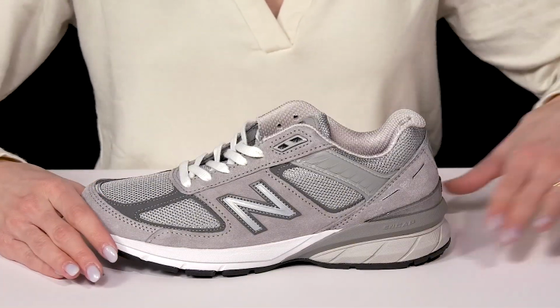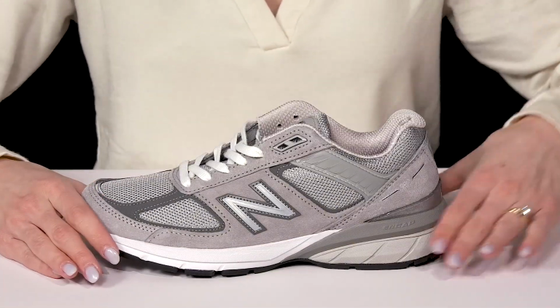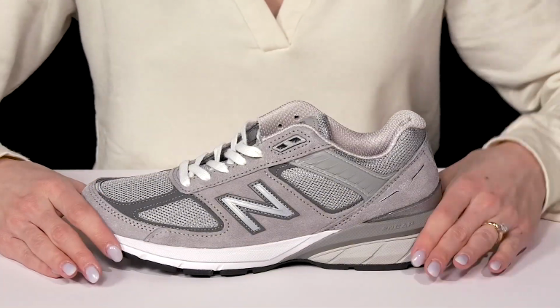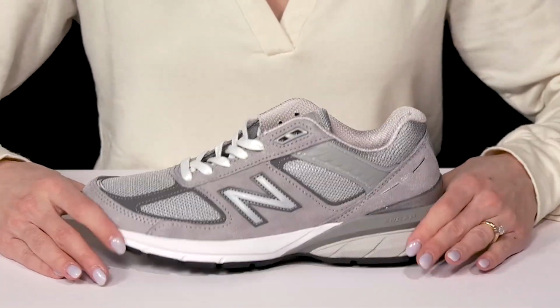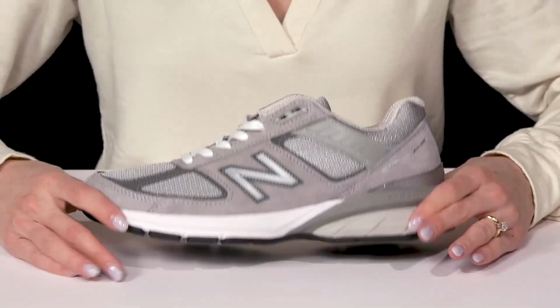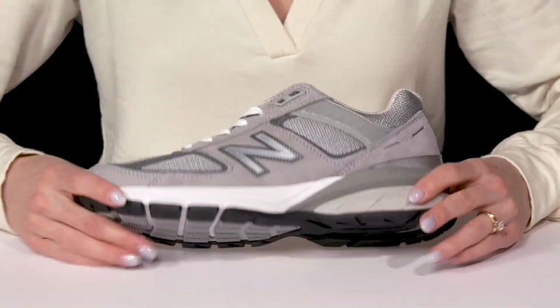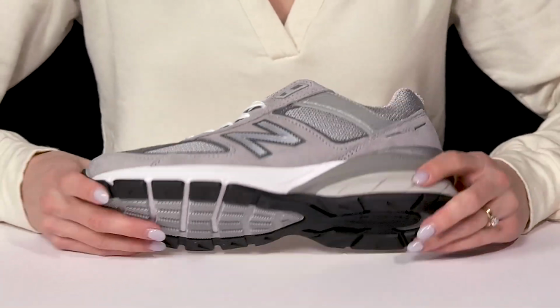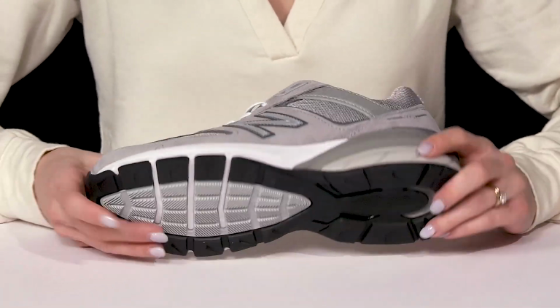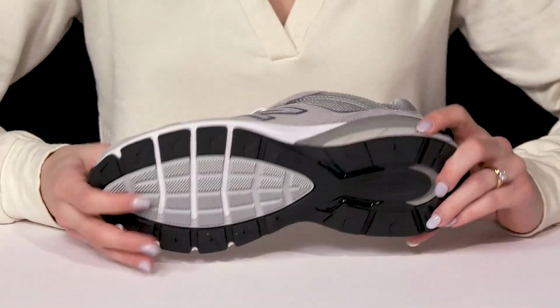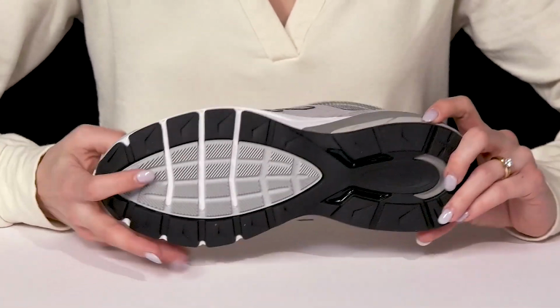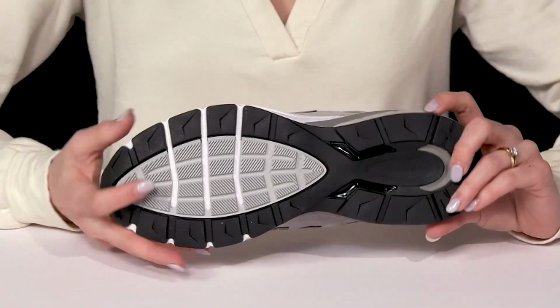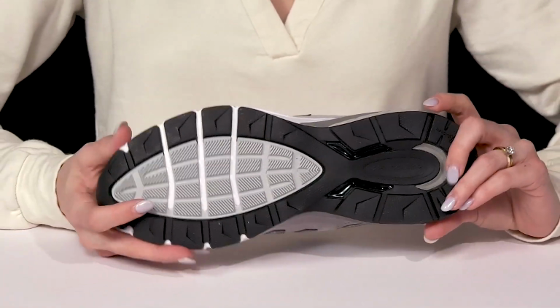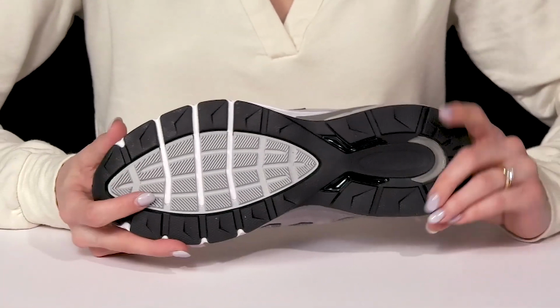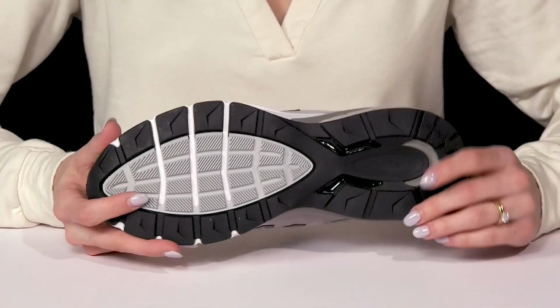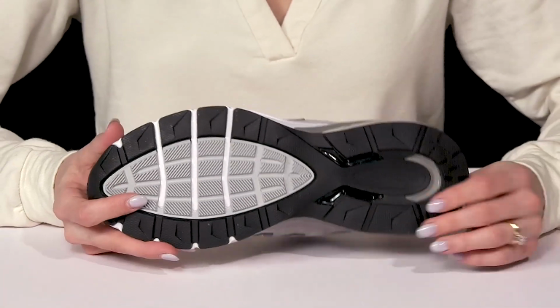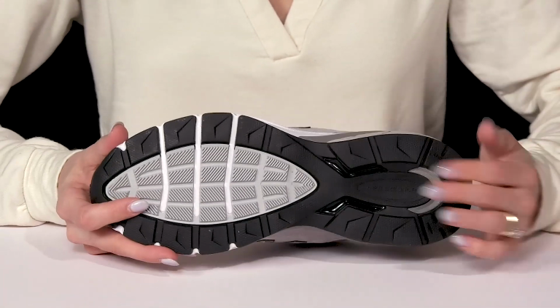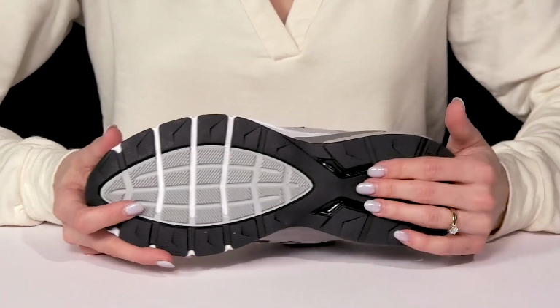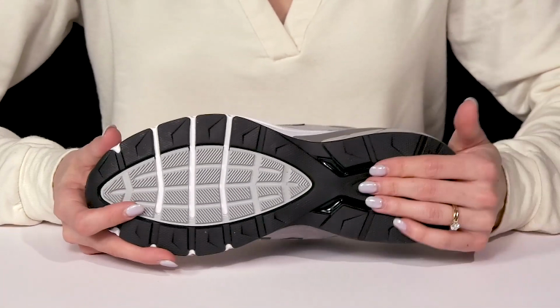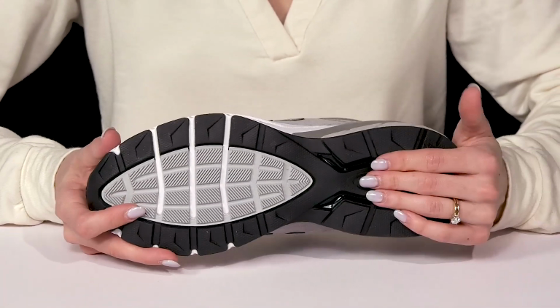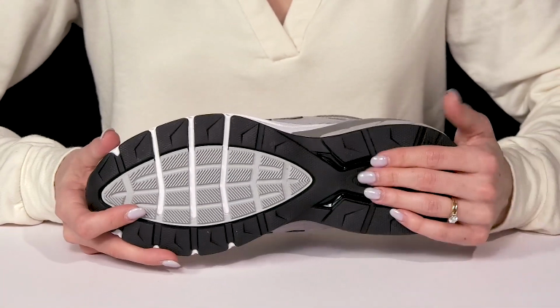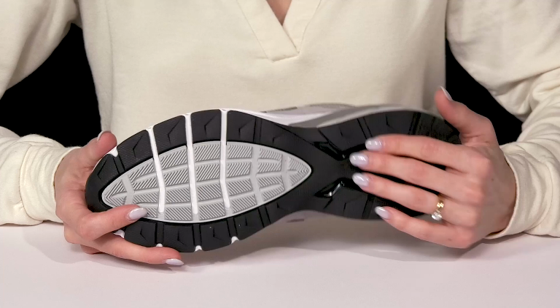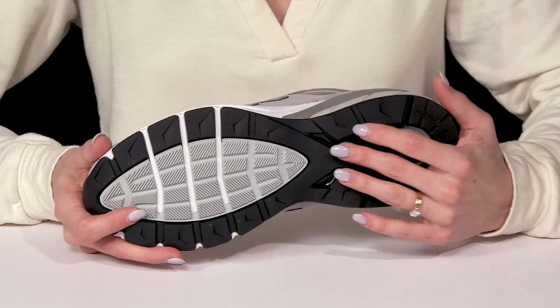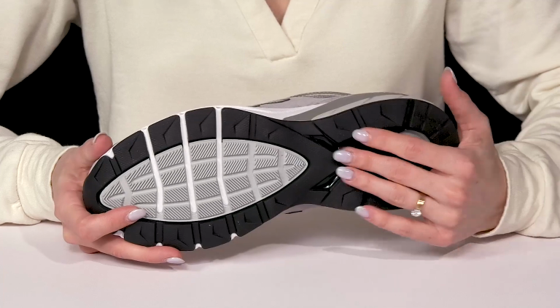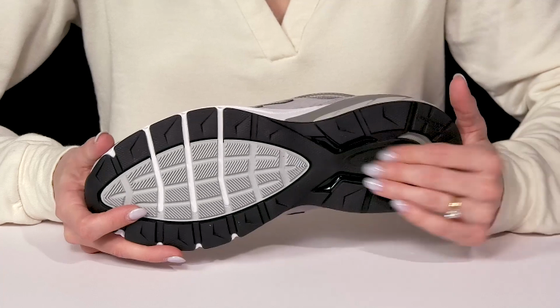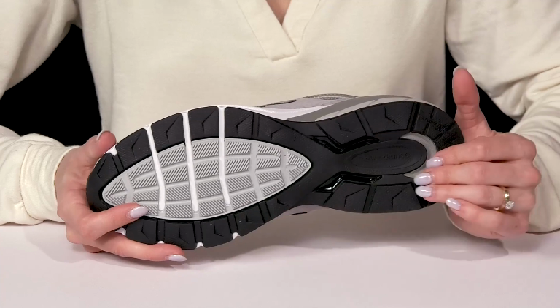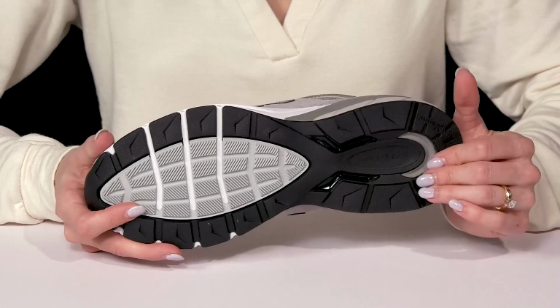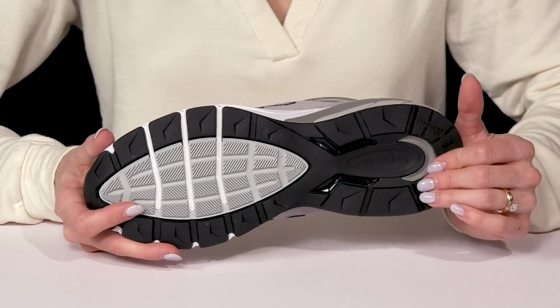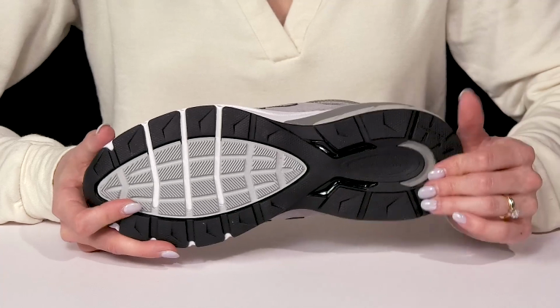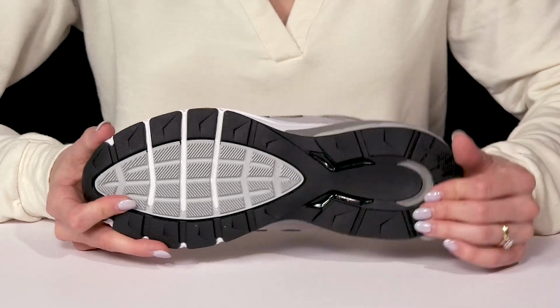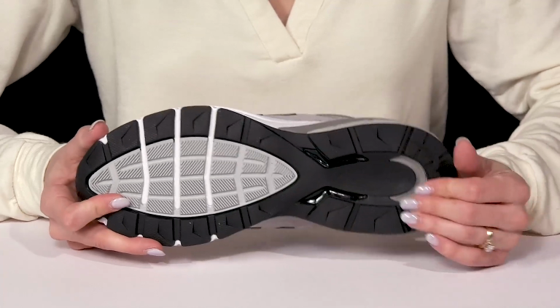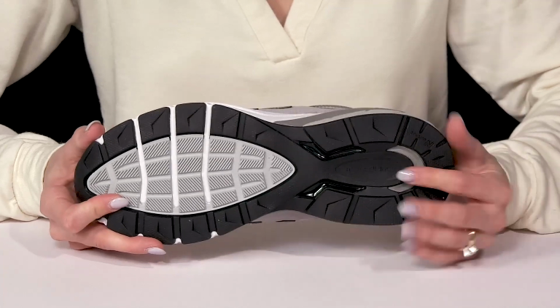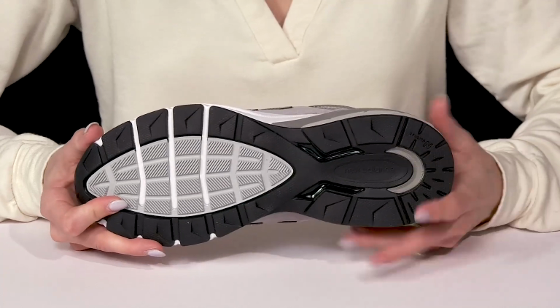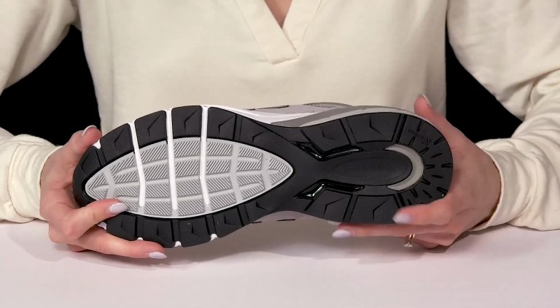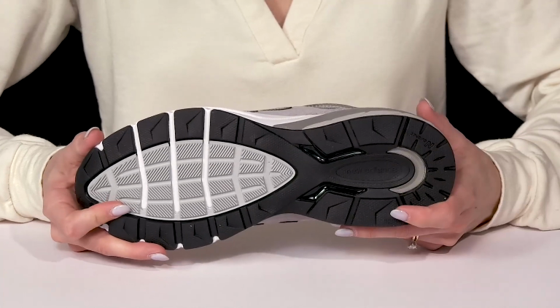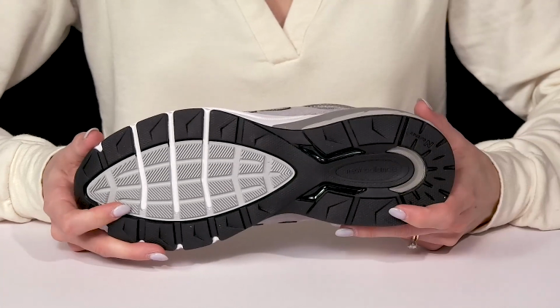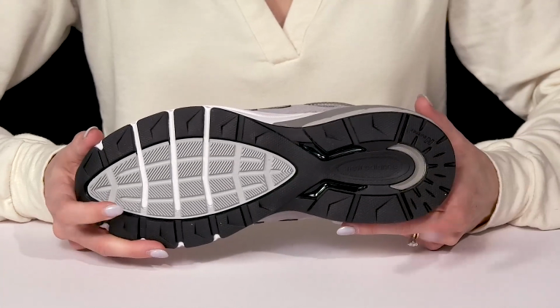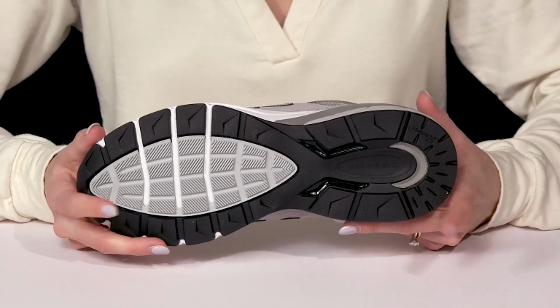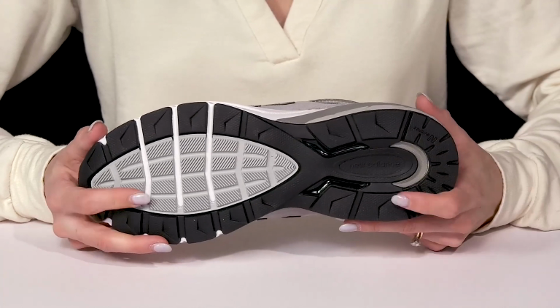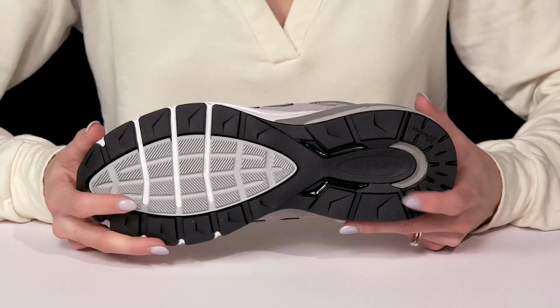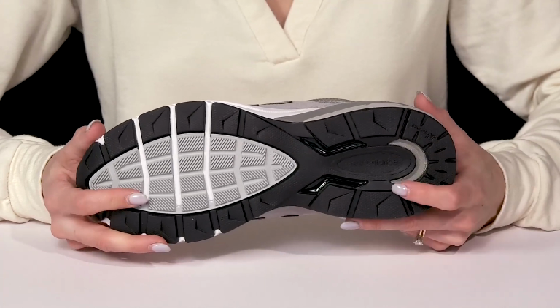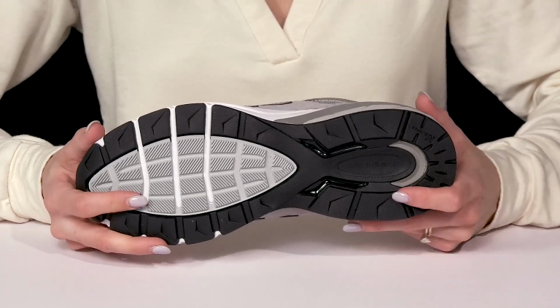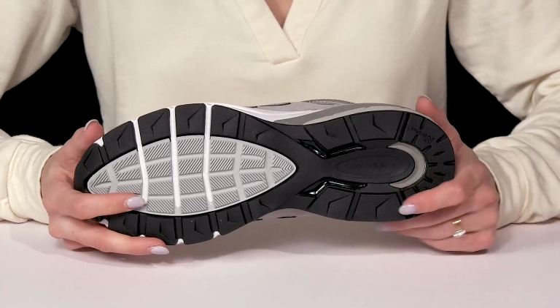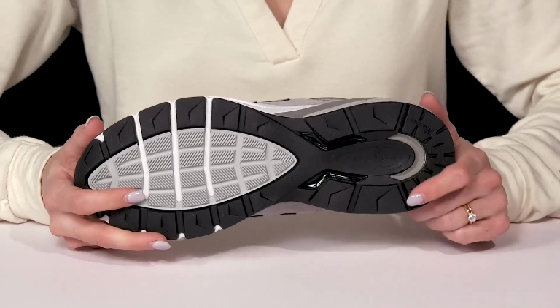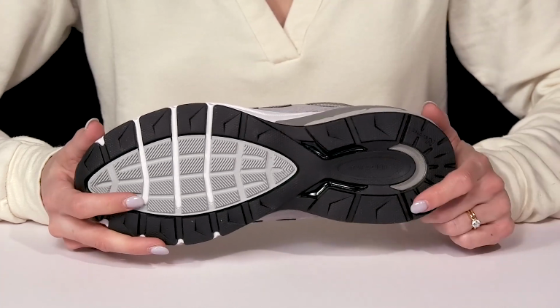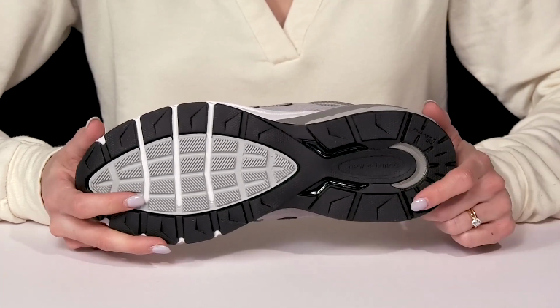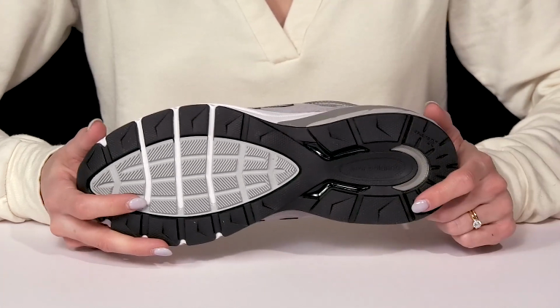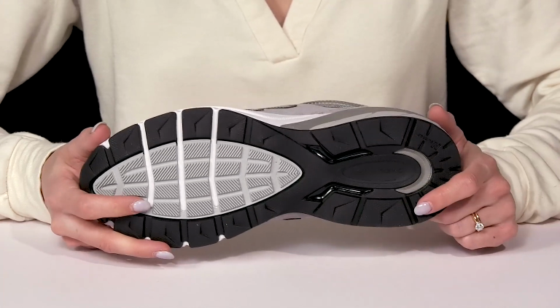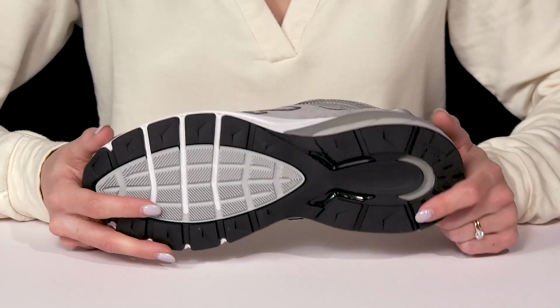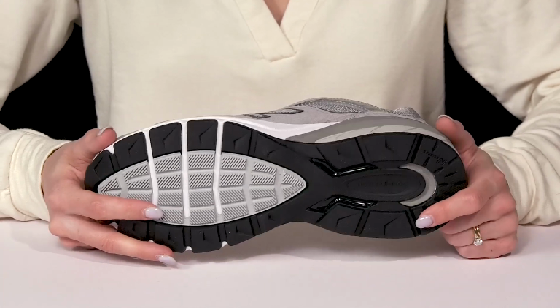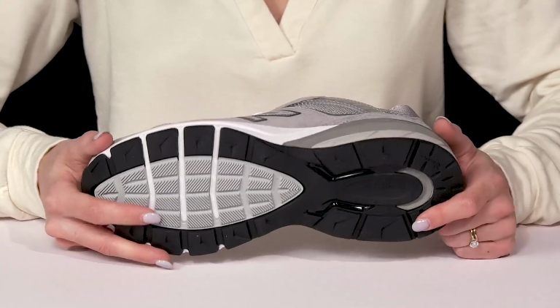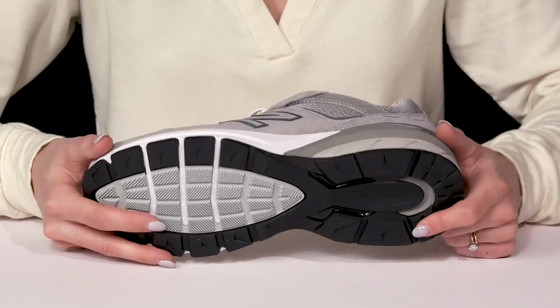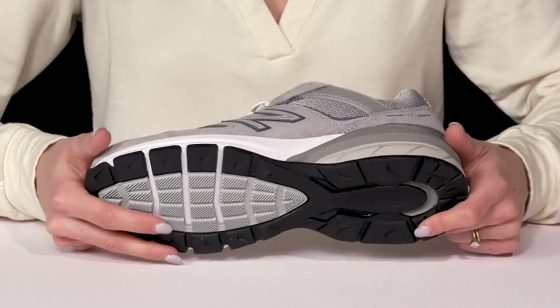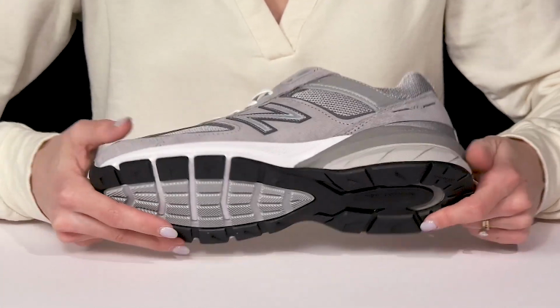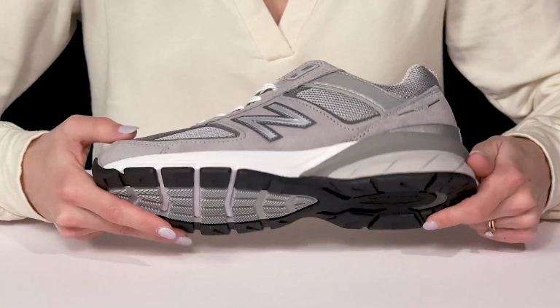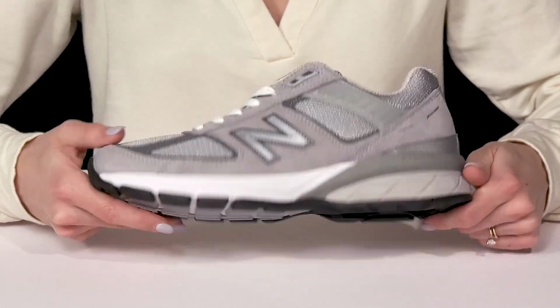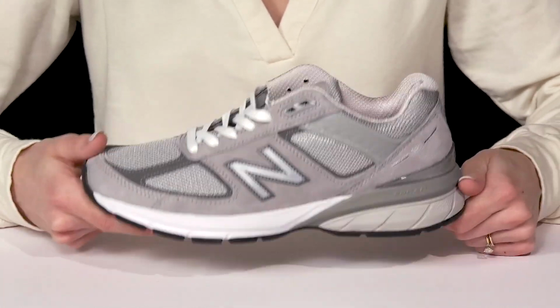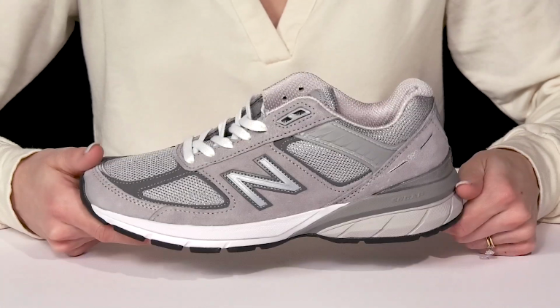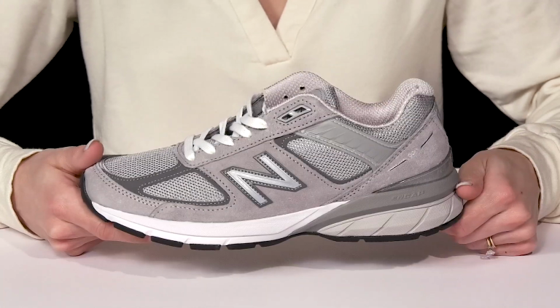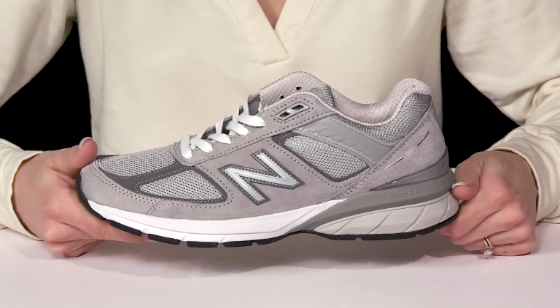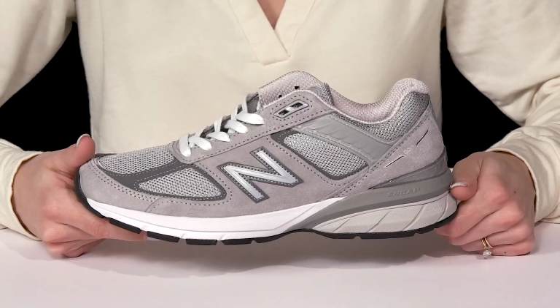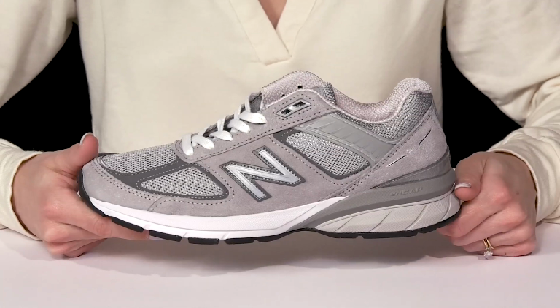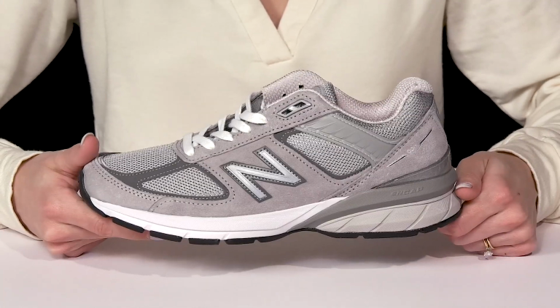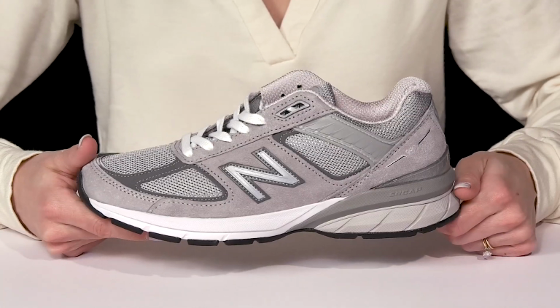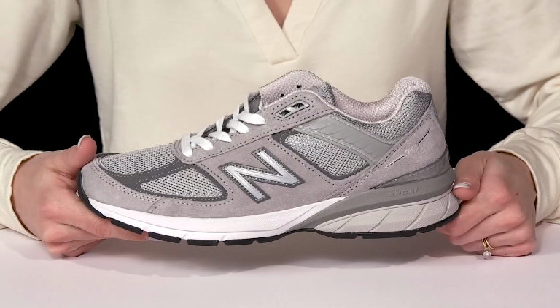These do sit on top of an outsole that is rubberized to provide you with great grip, traction, and durability under your feet.